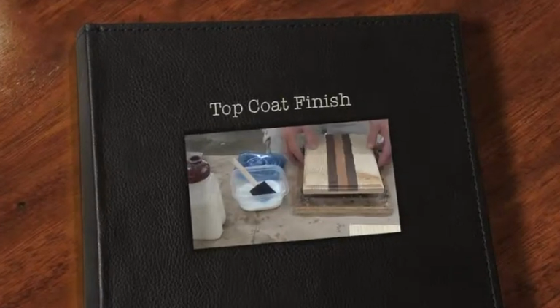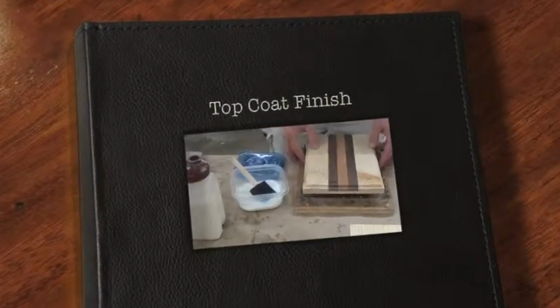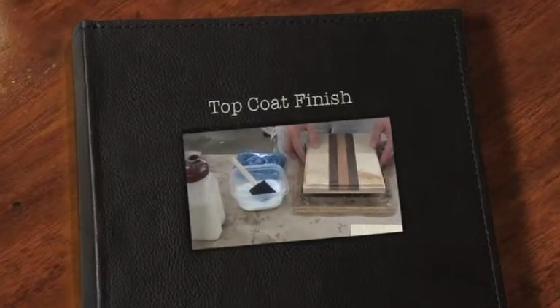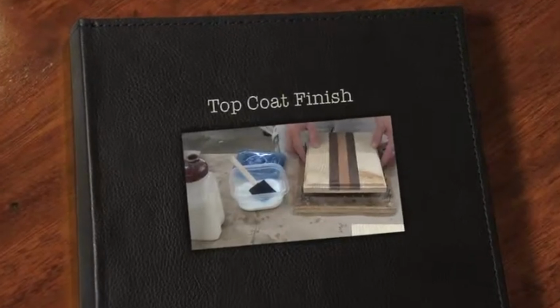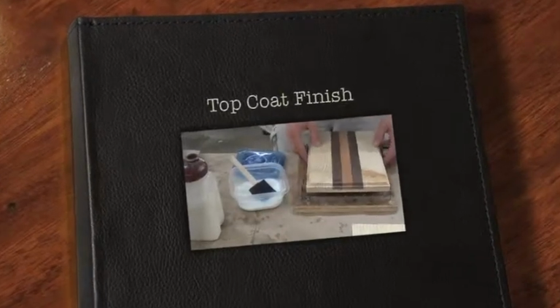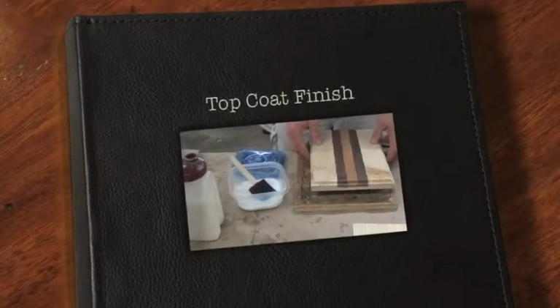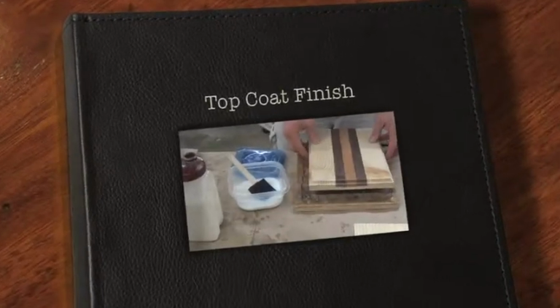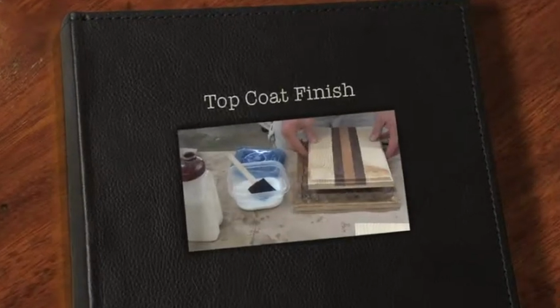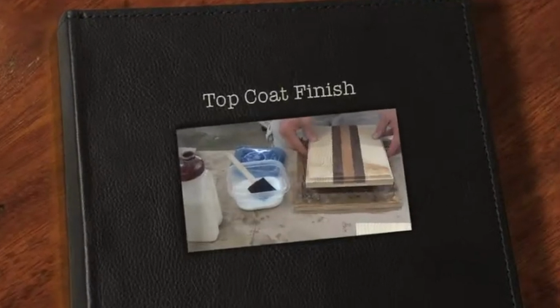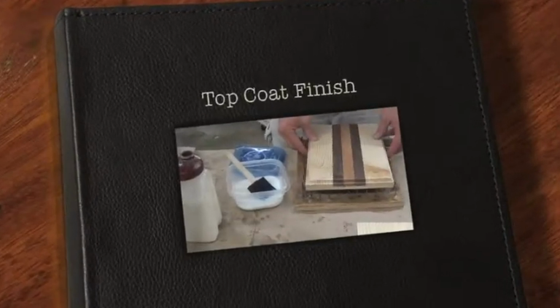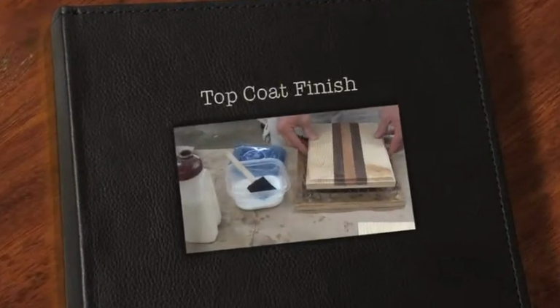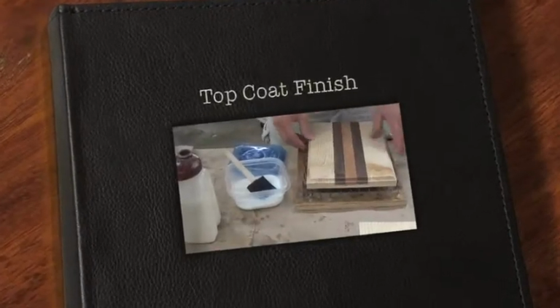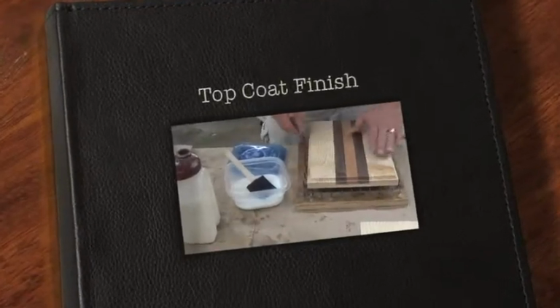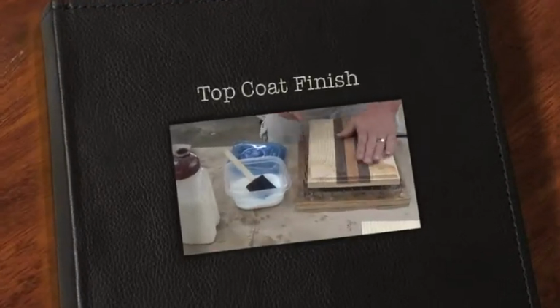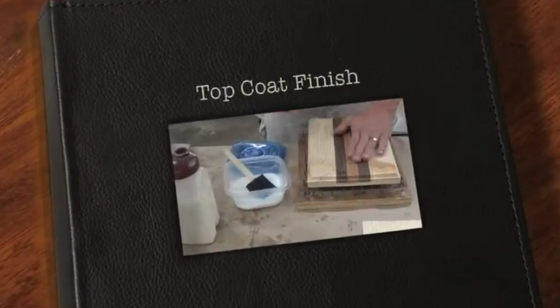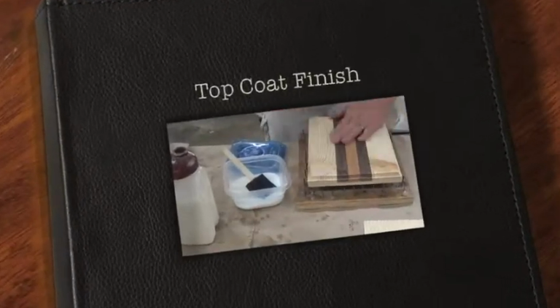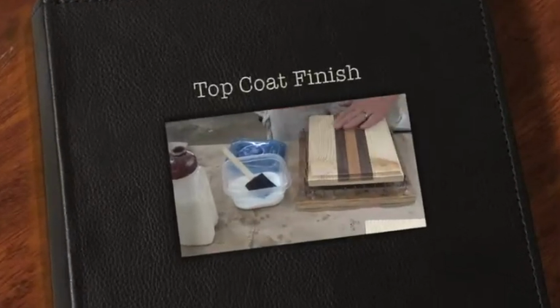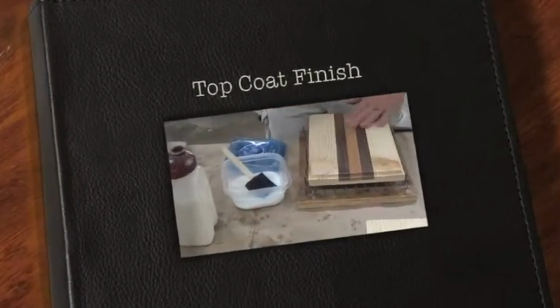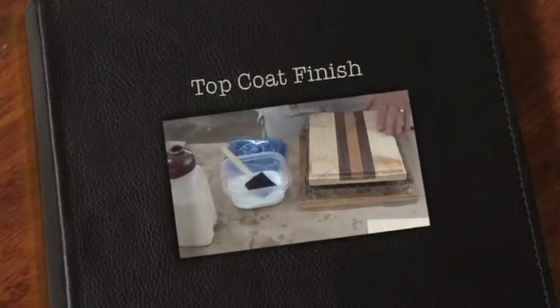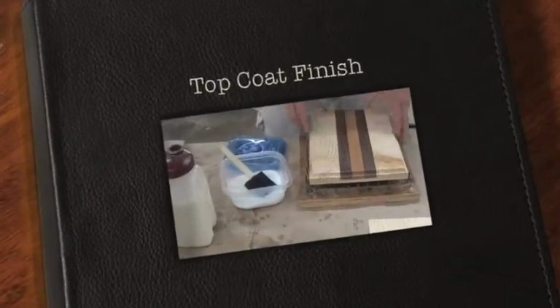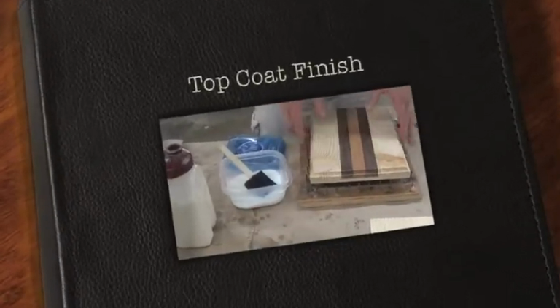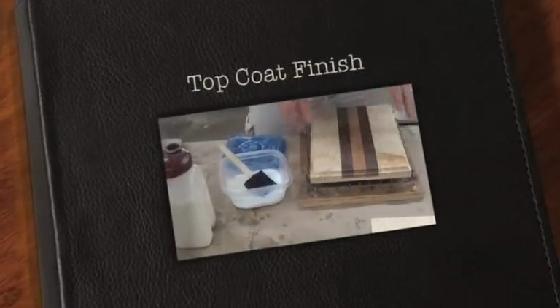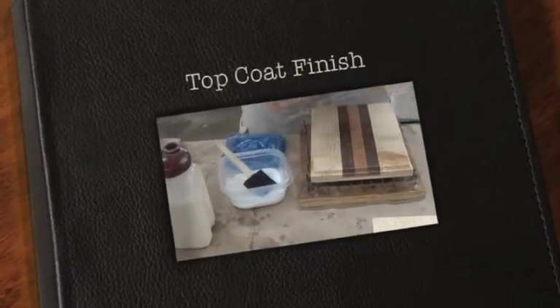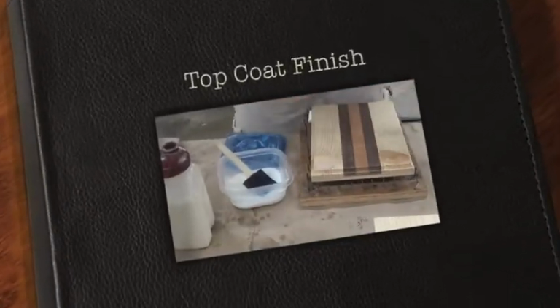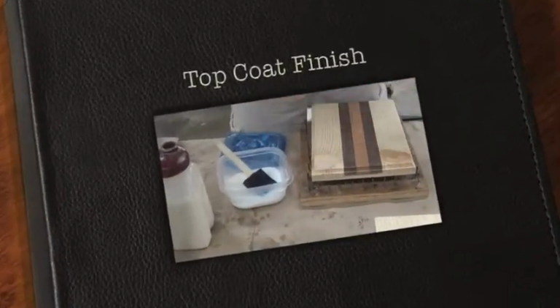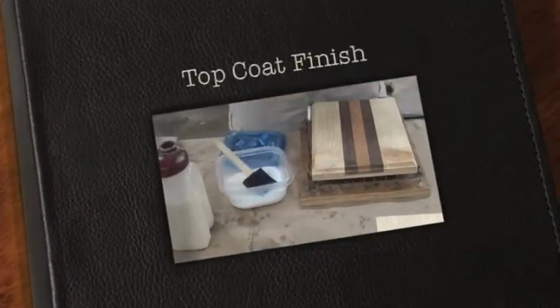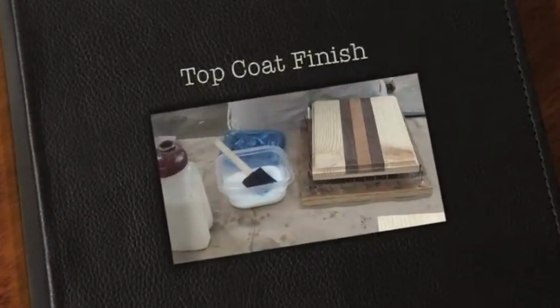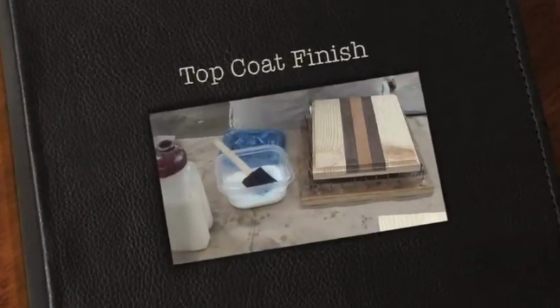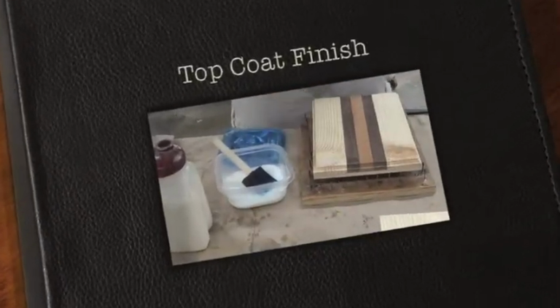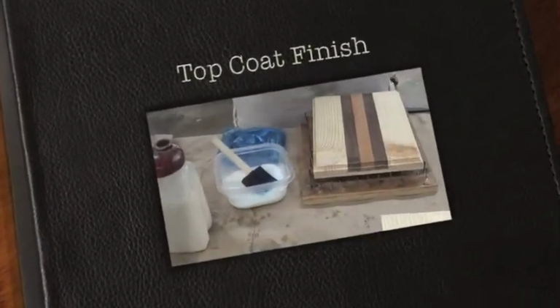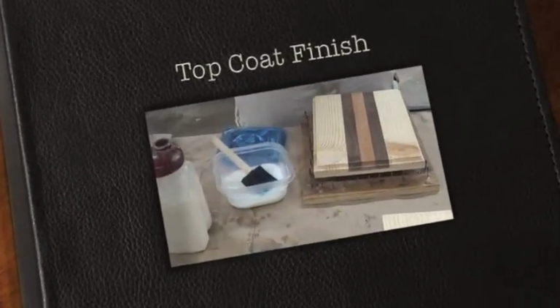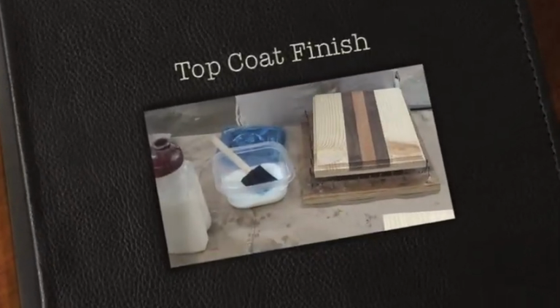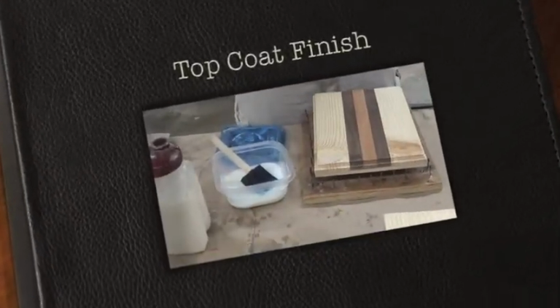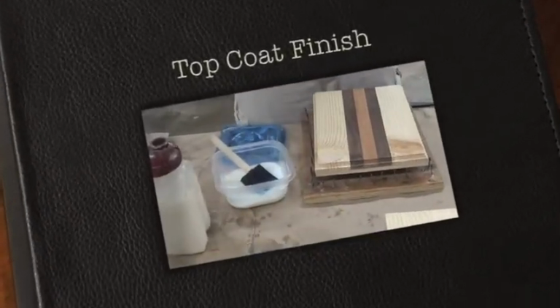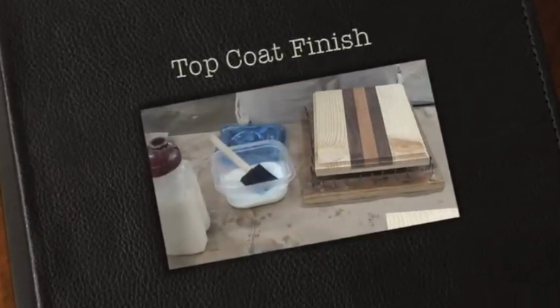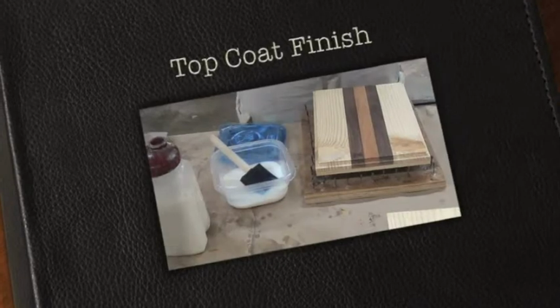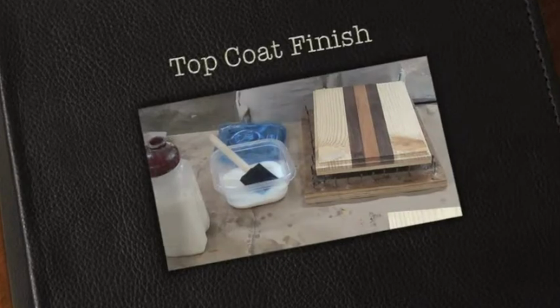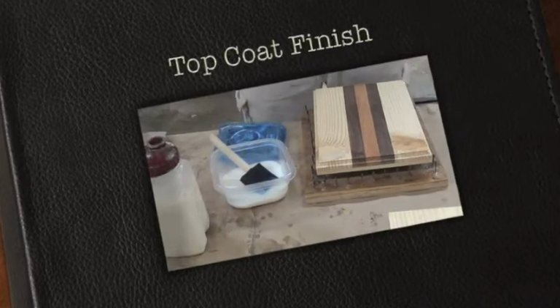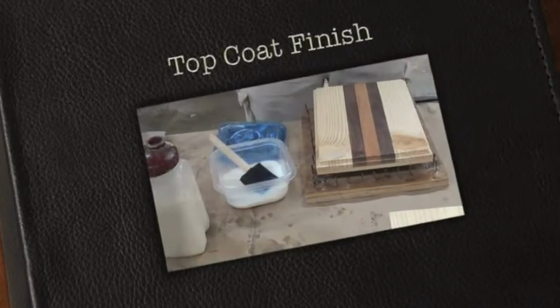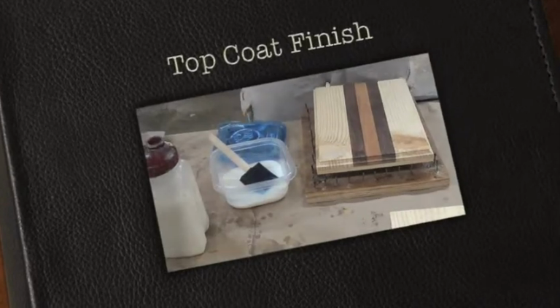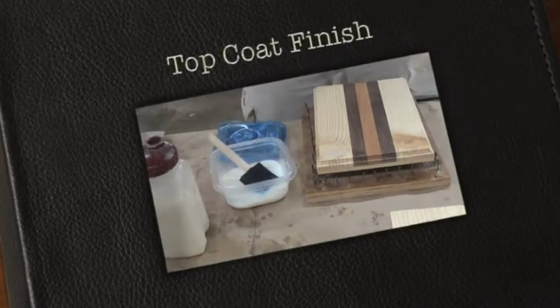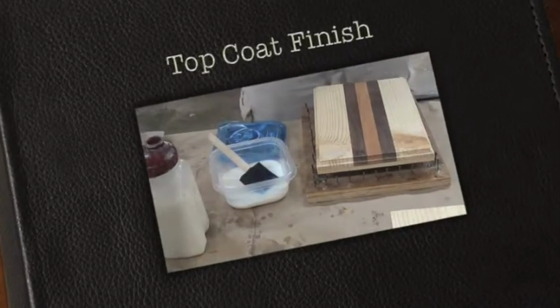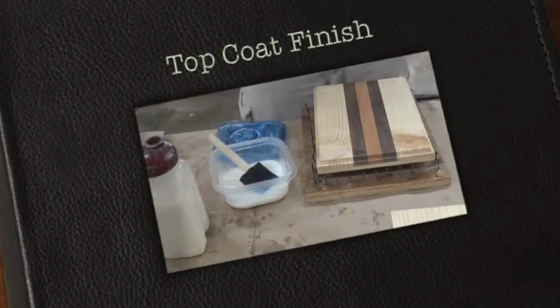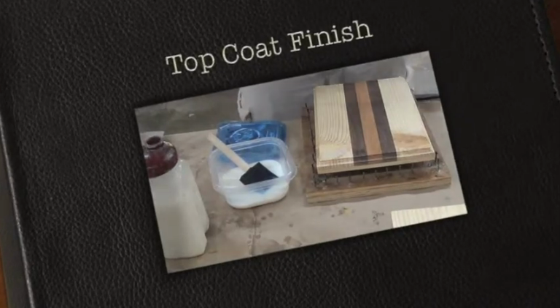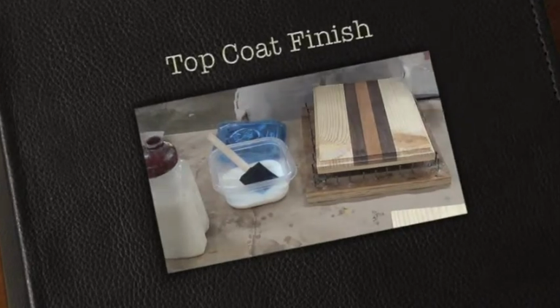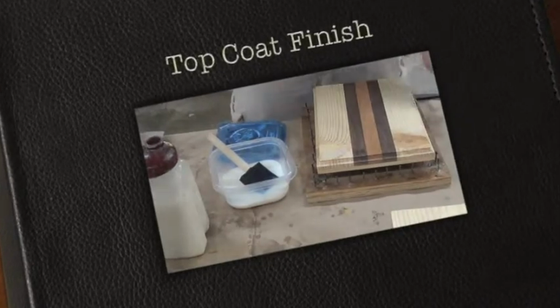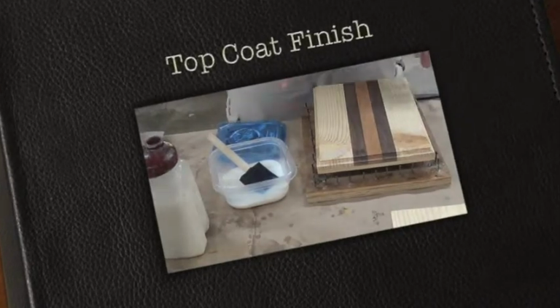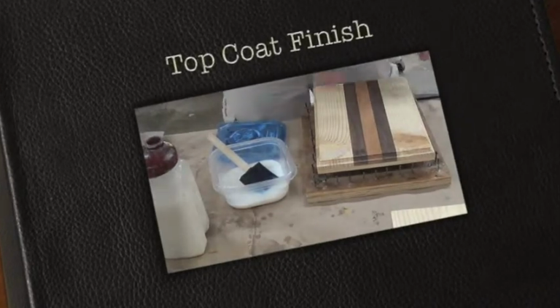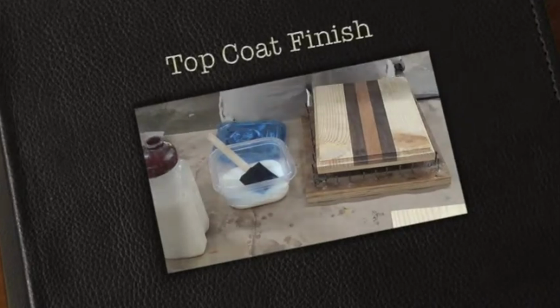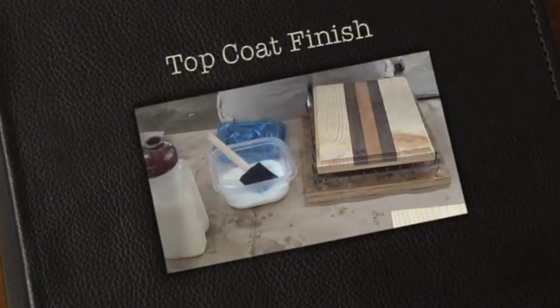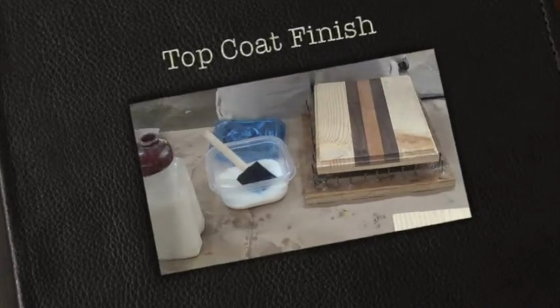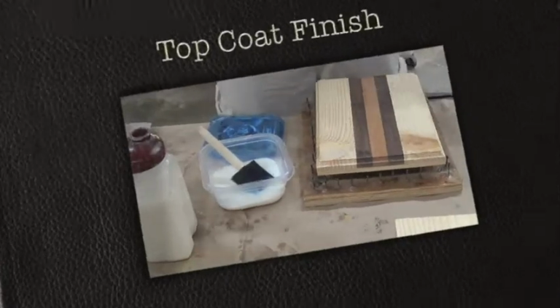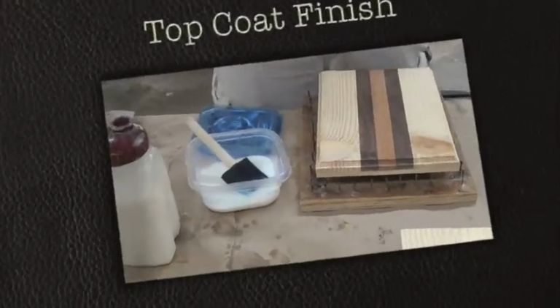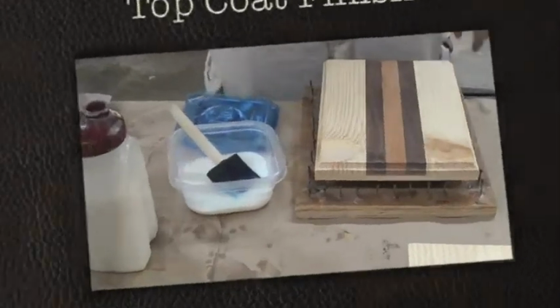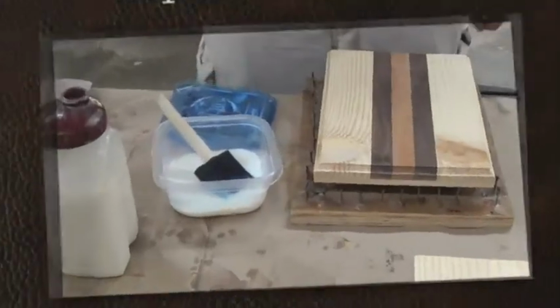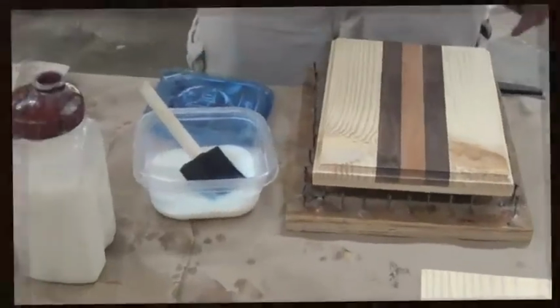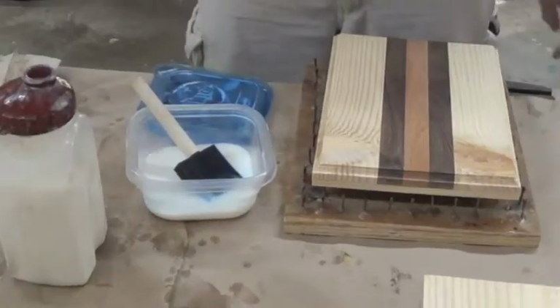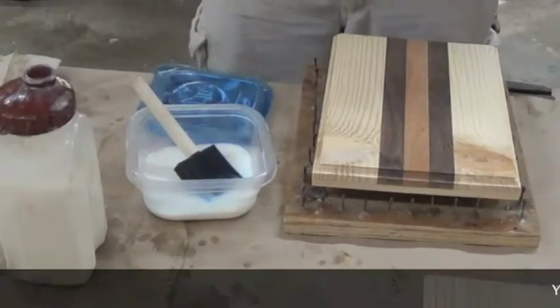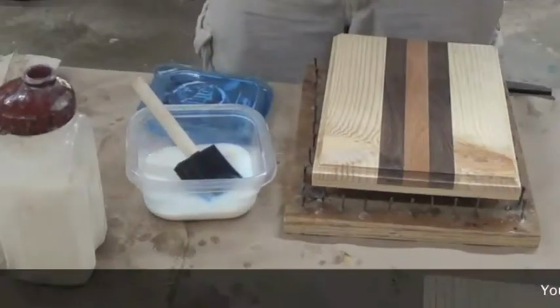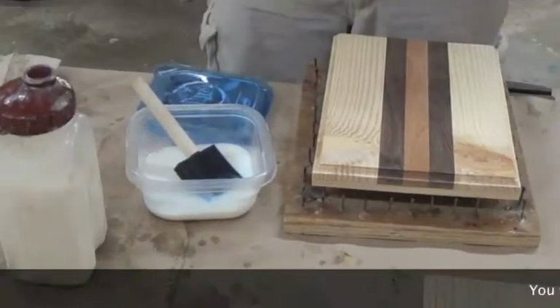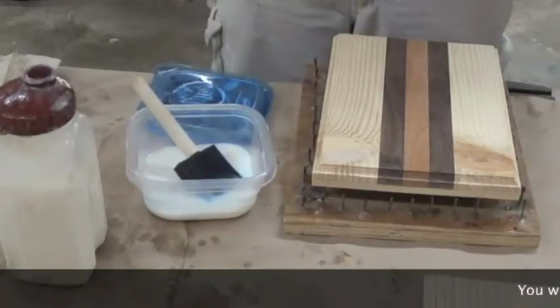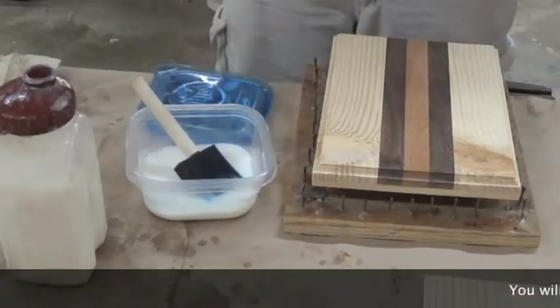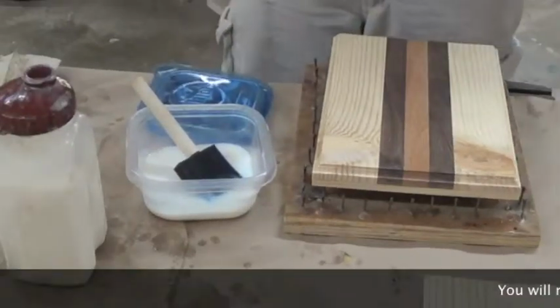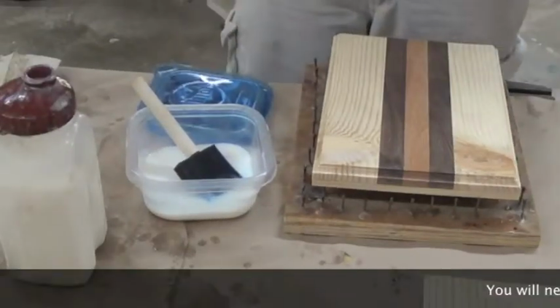When you're ready to do your top coat, you want to first get it all sanded down and then take it to the air hose and blow off any dust that might be on it.